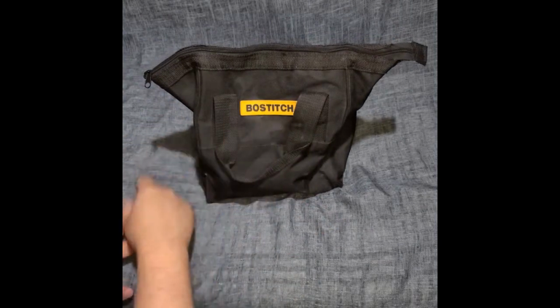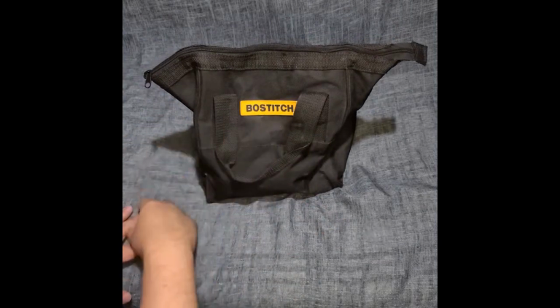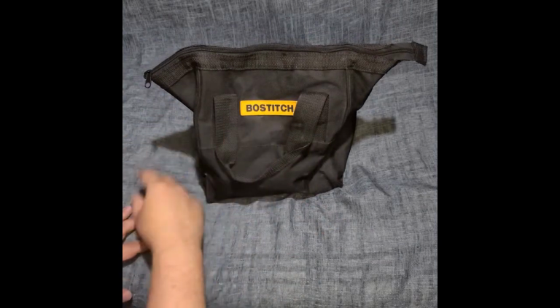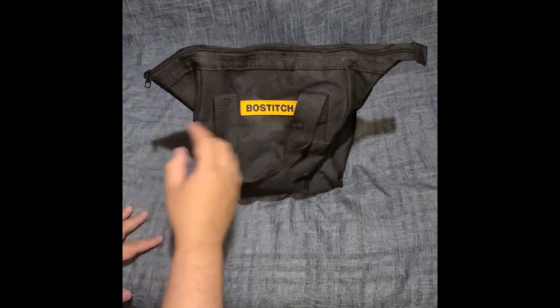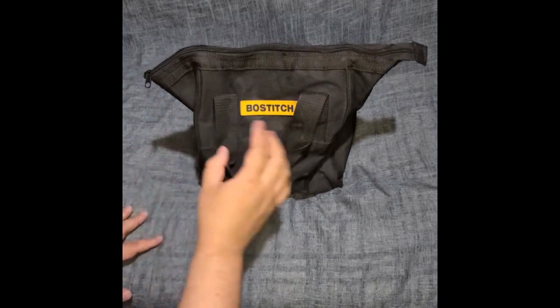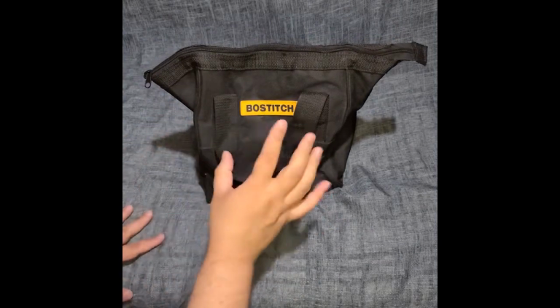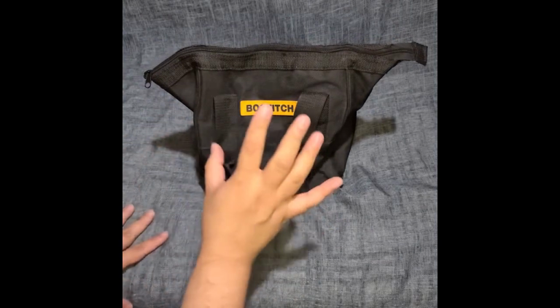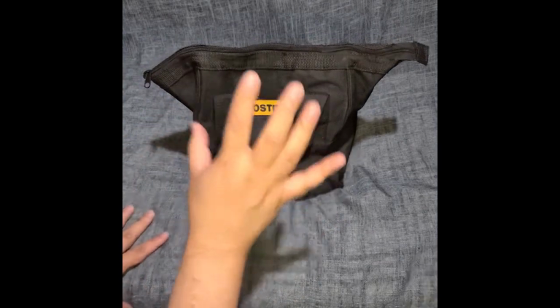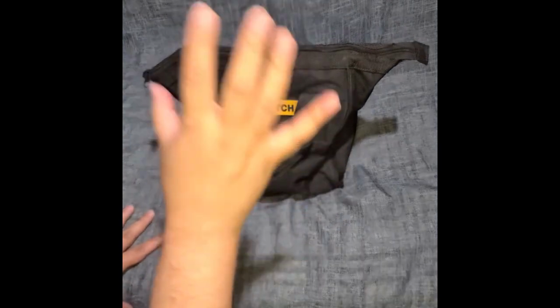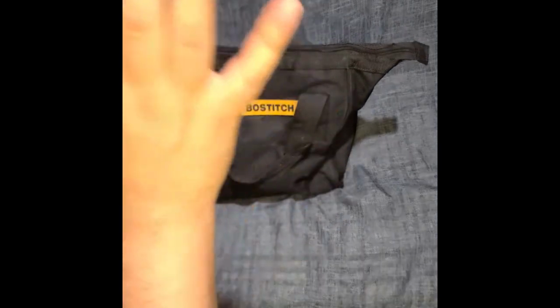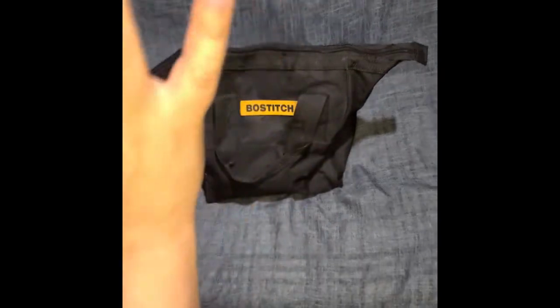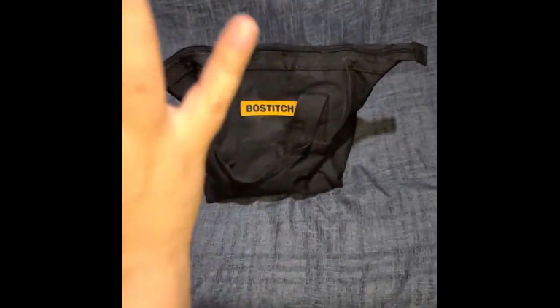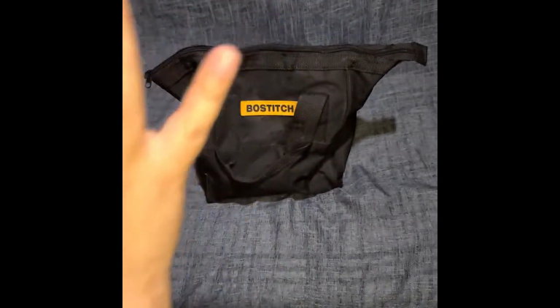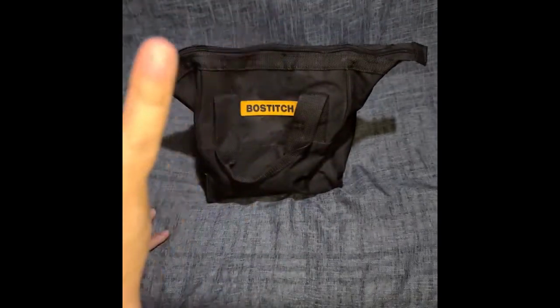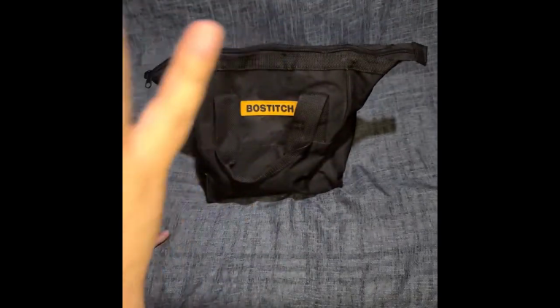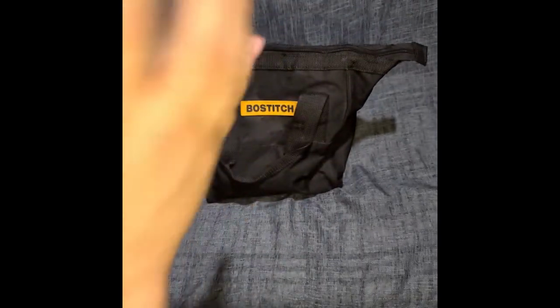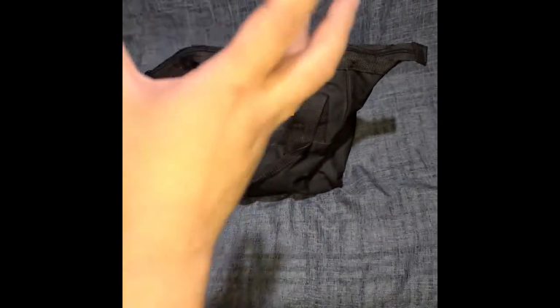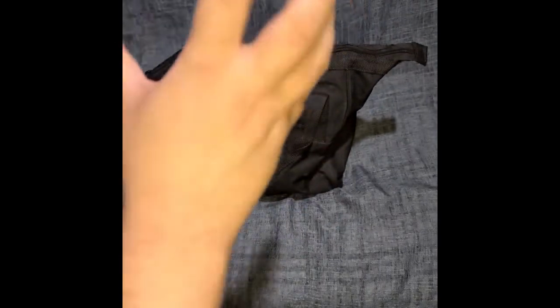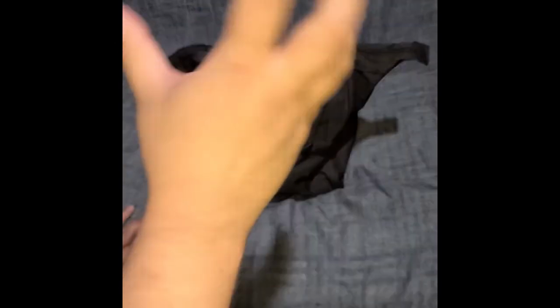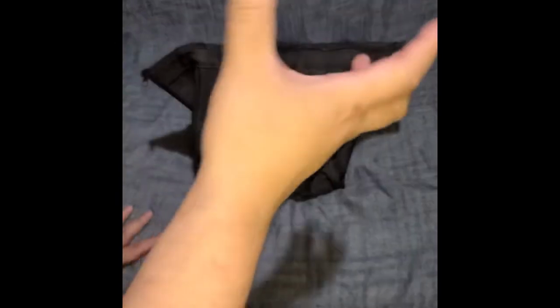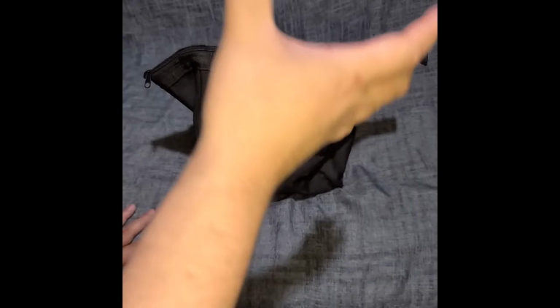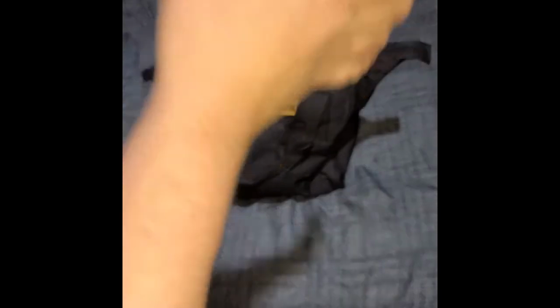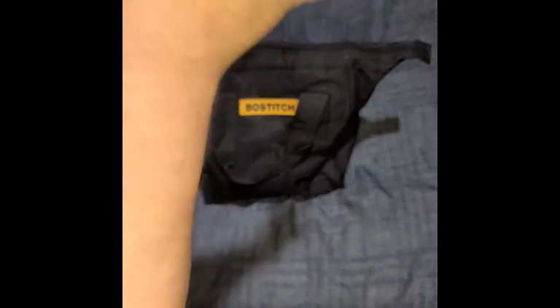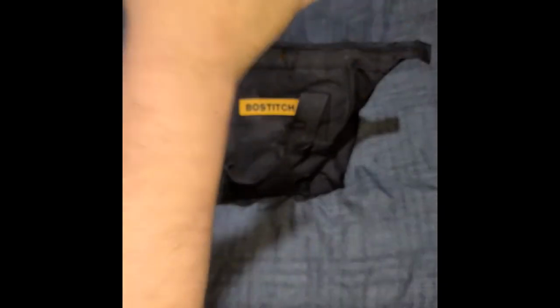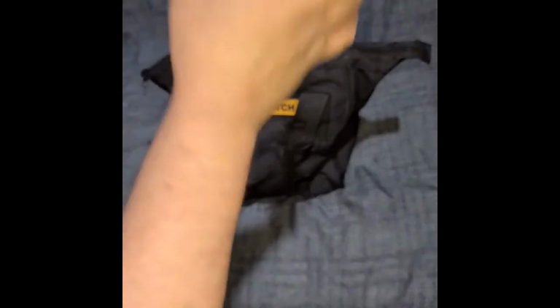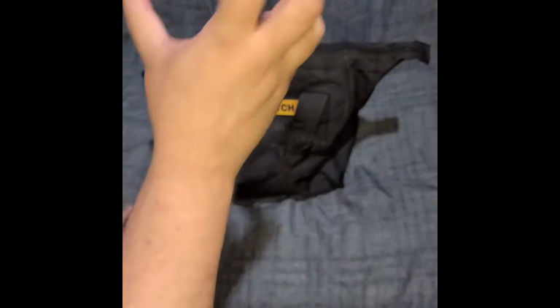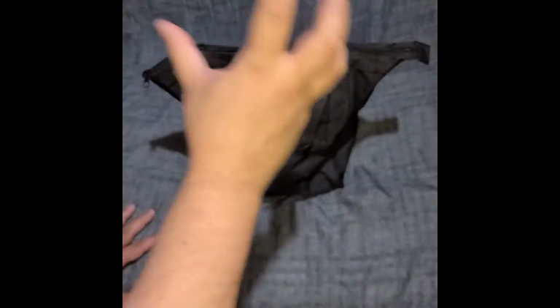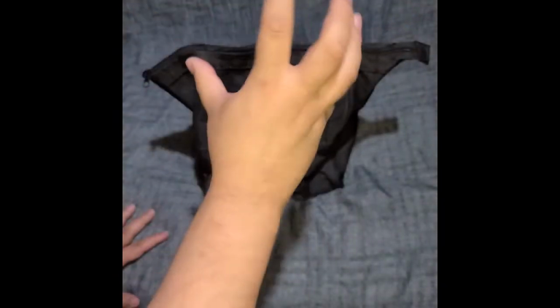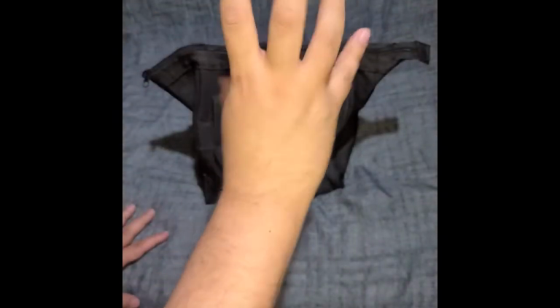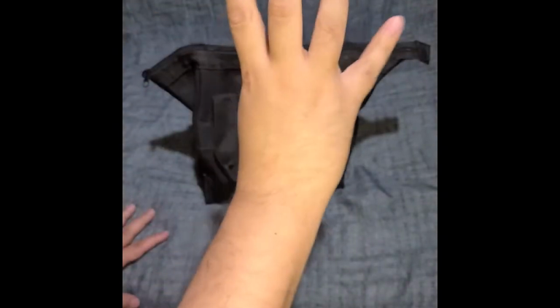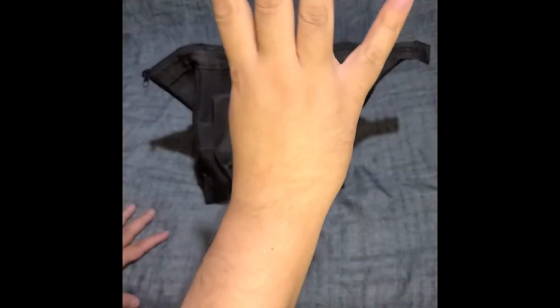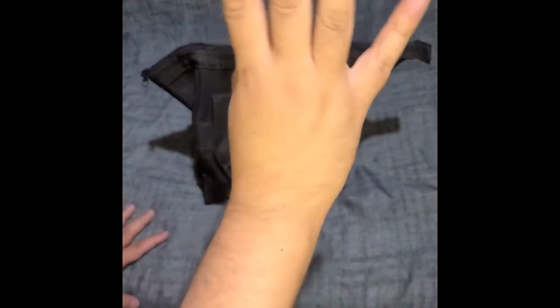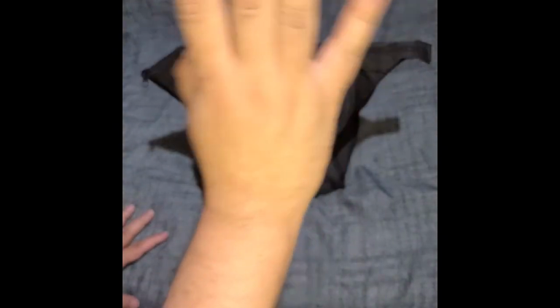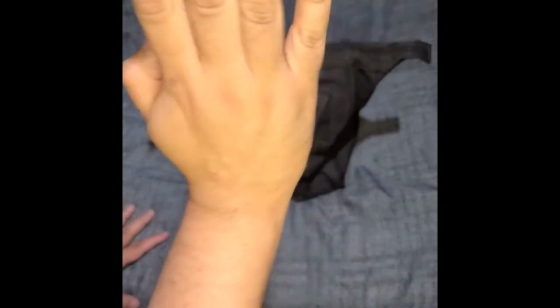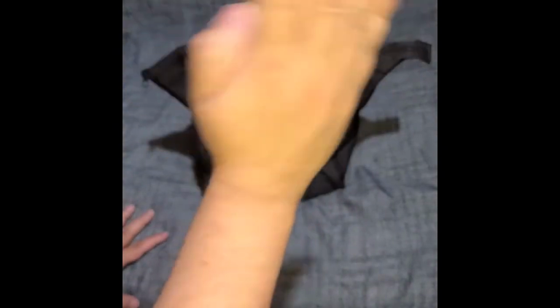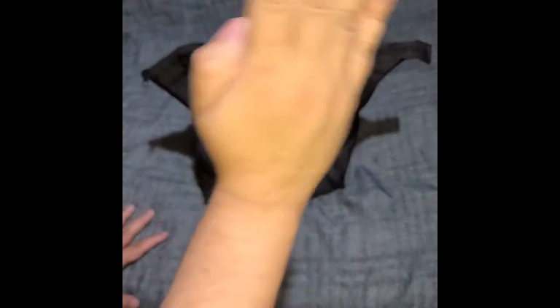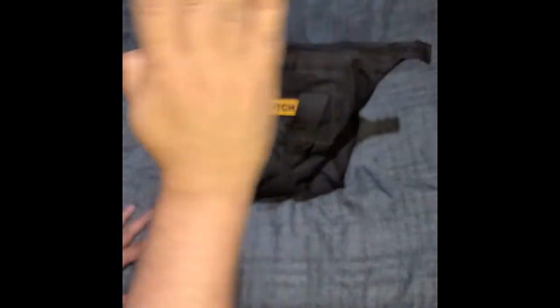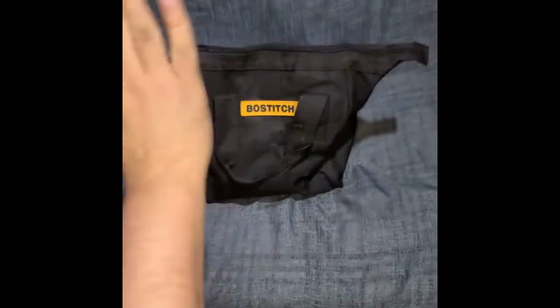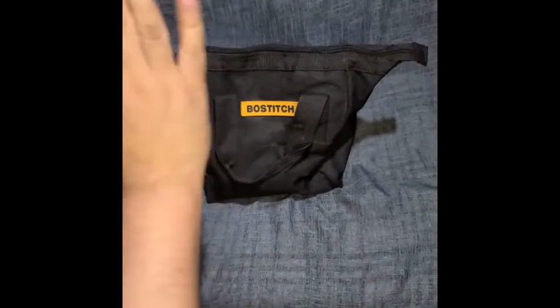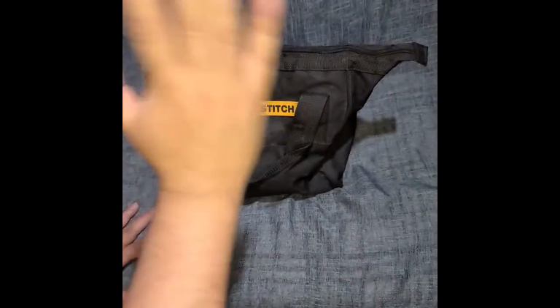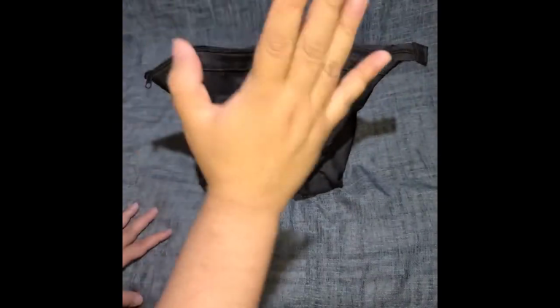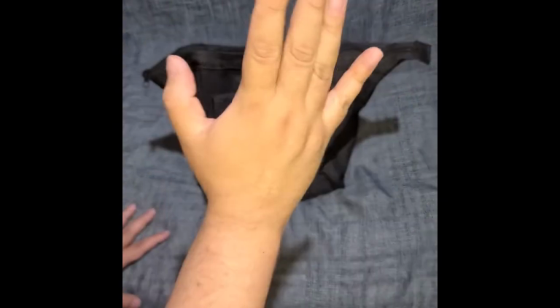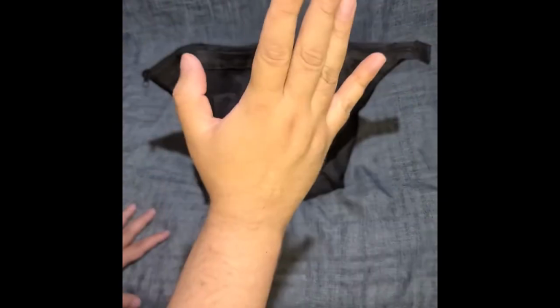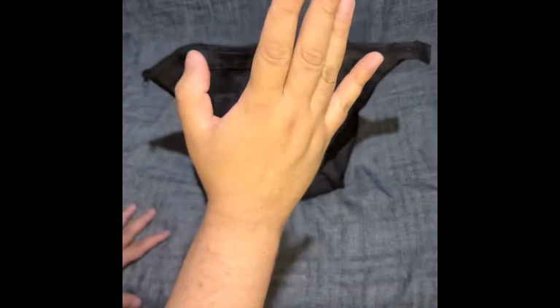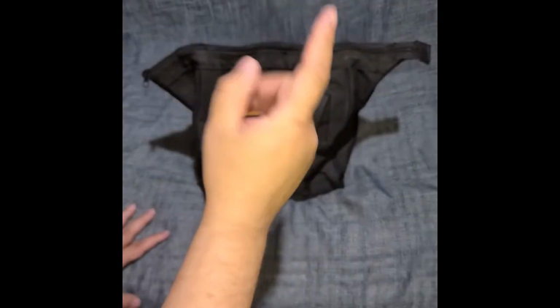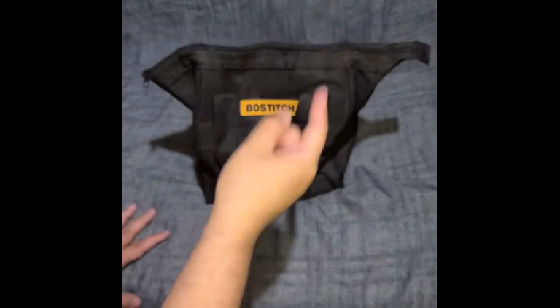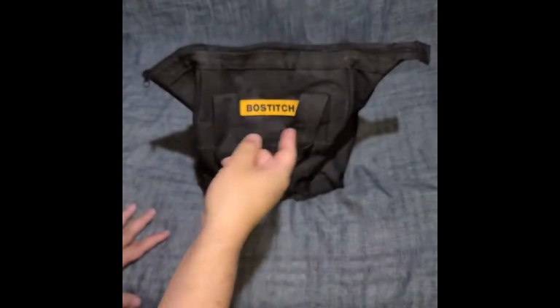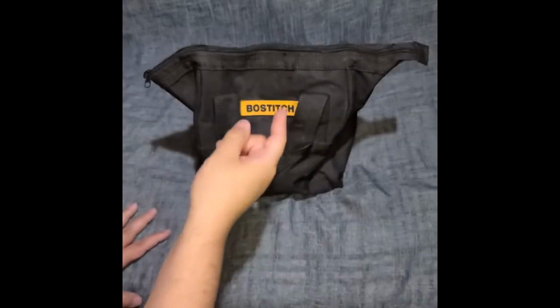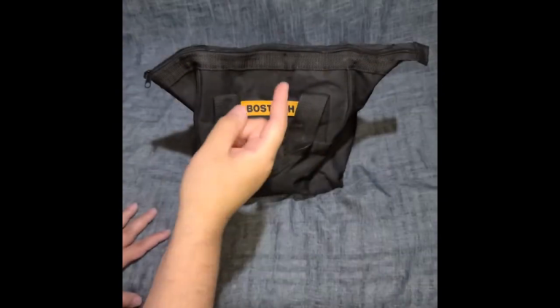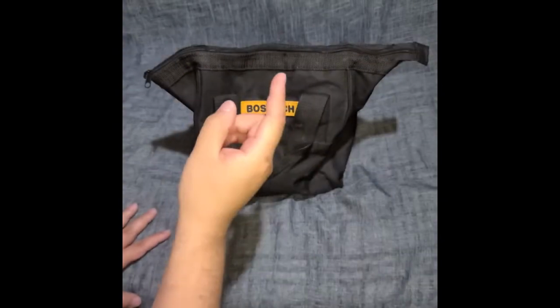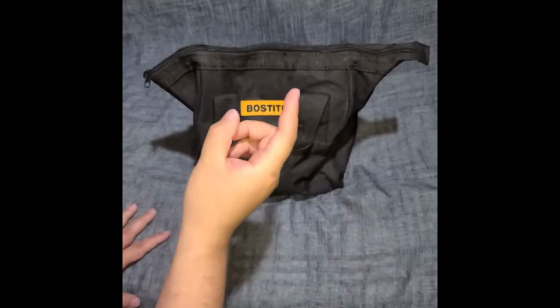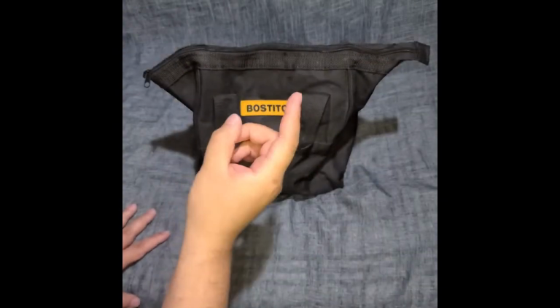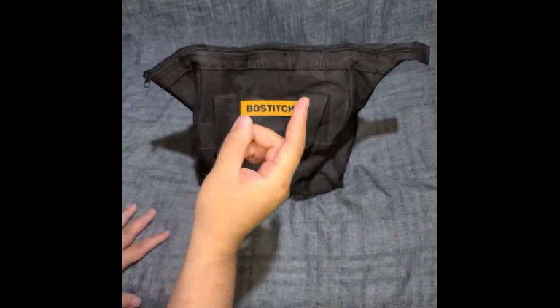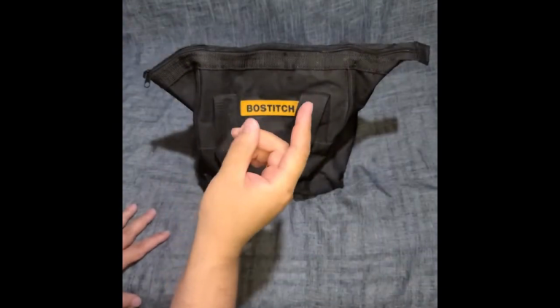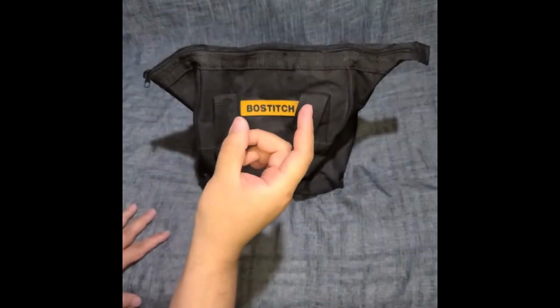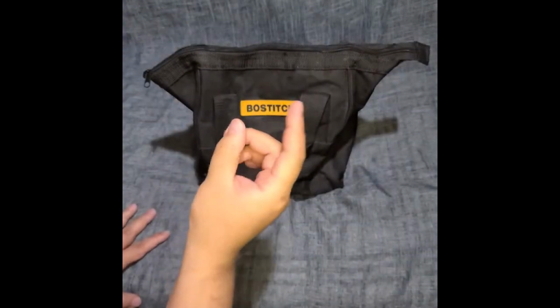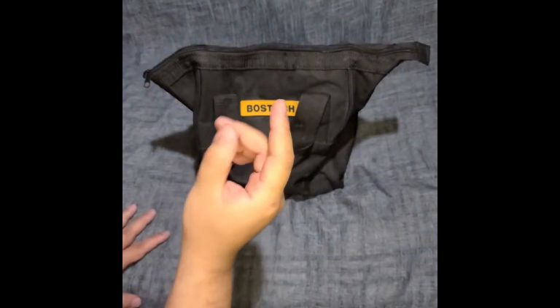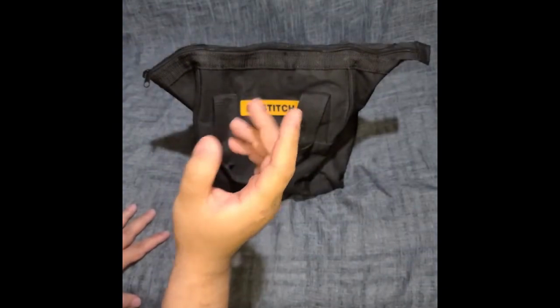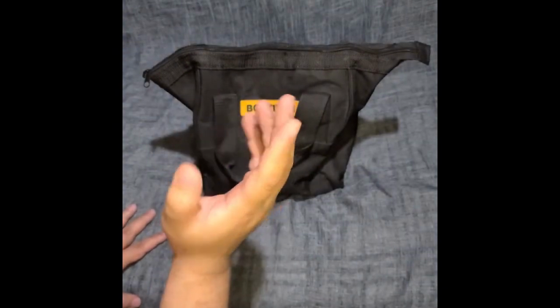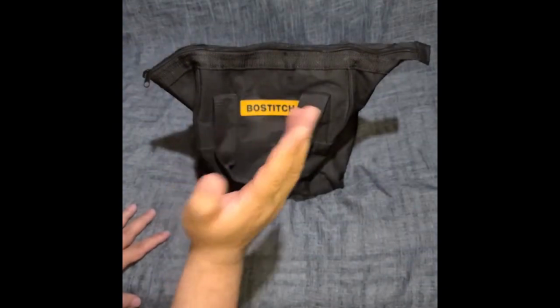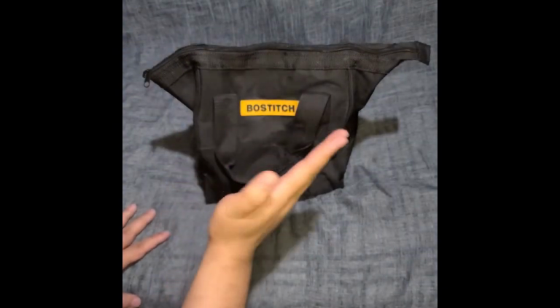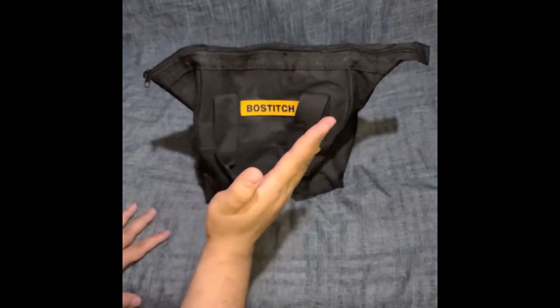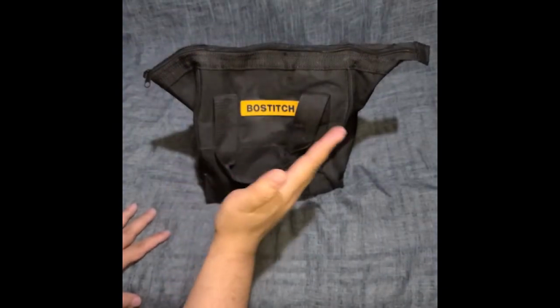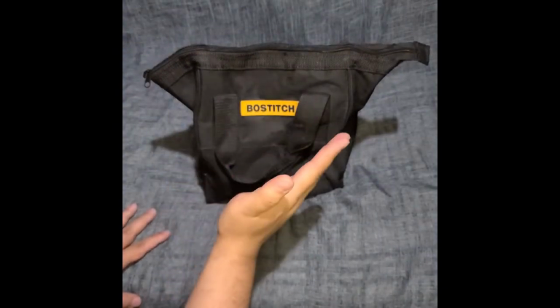There's room to spare in the bag. Everything fits in a nice, tight little package. If you haven't seen that other video about the RYOBI, check it out.